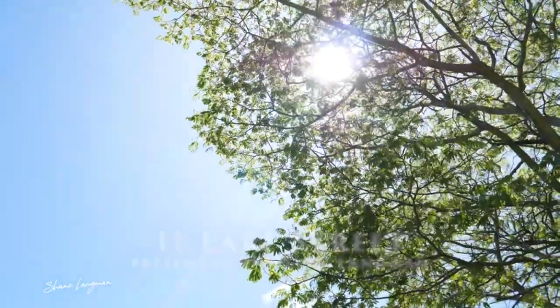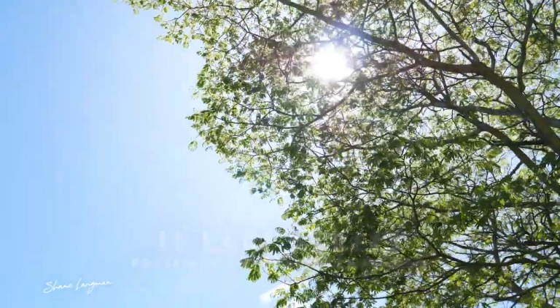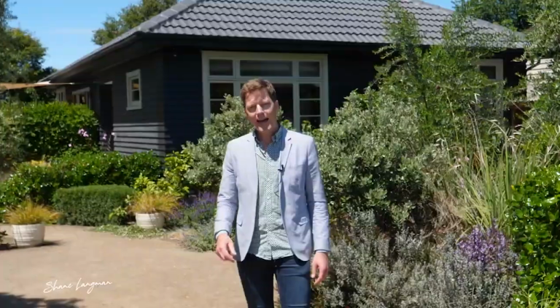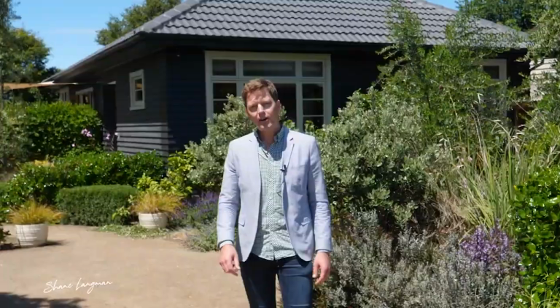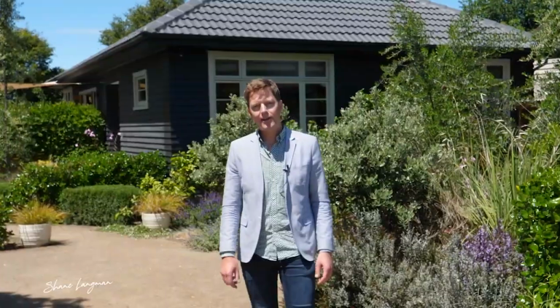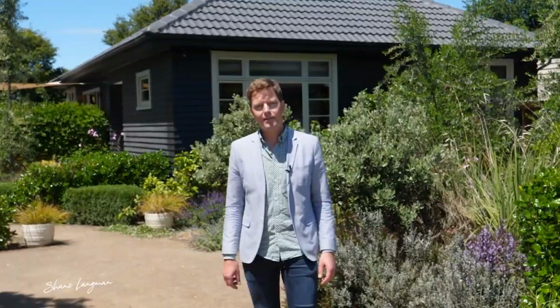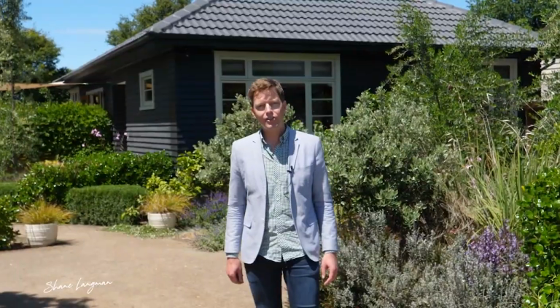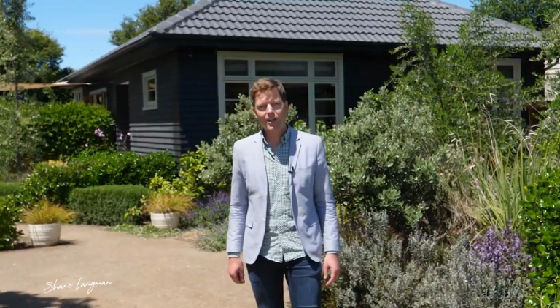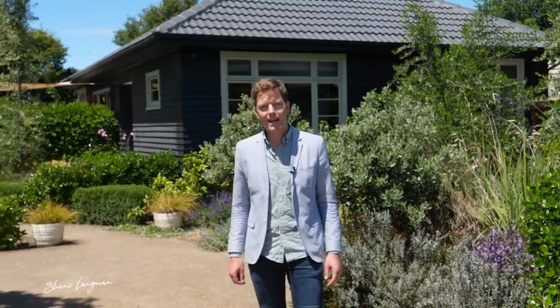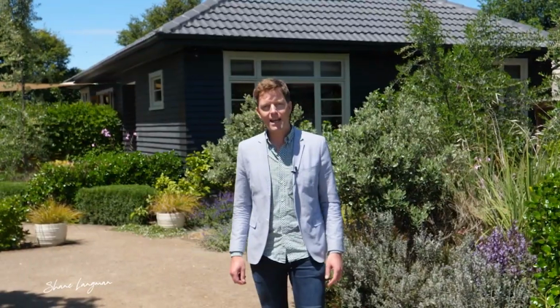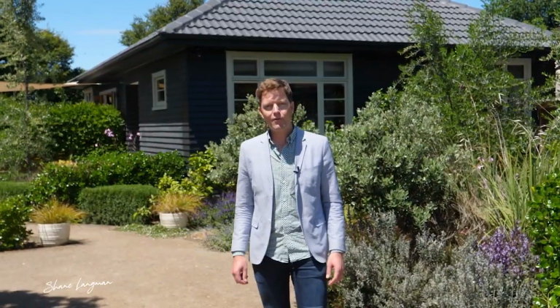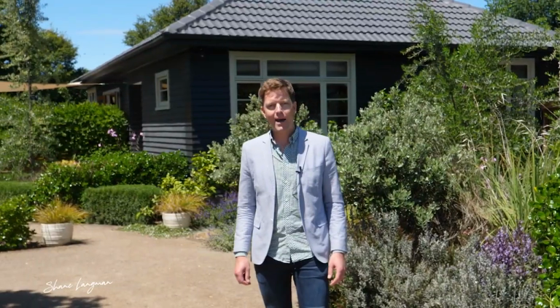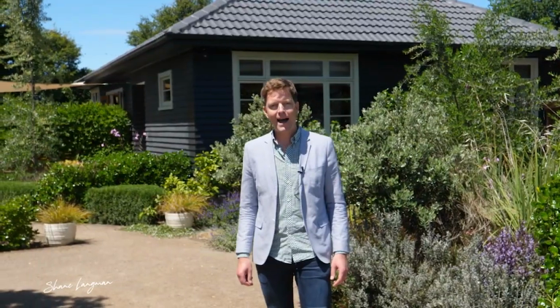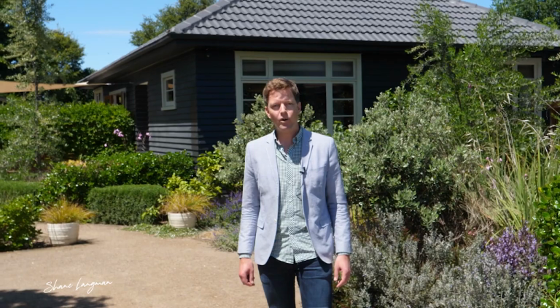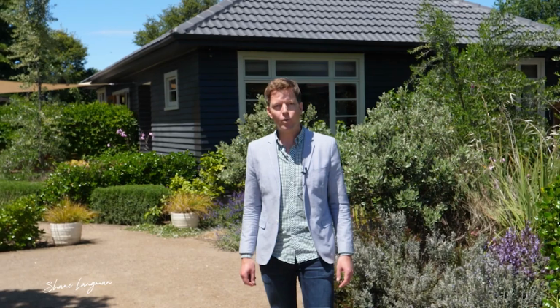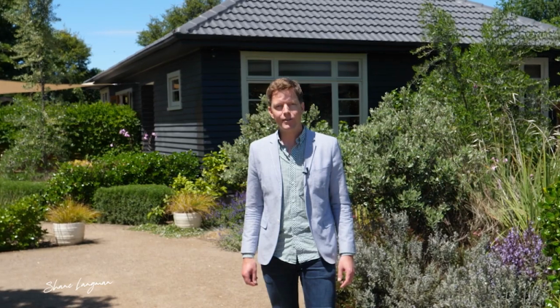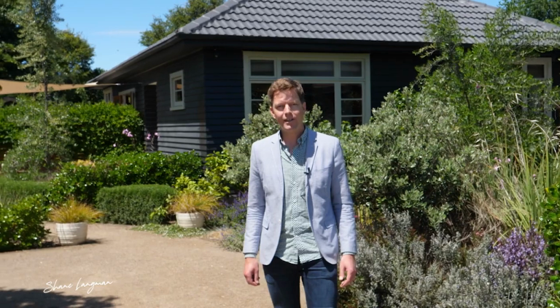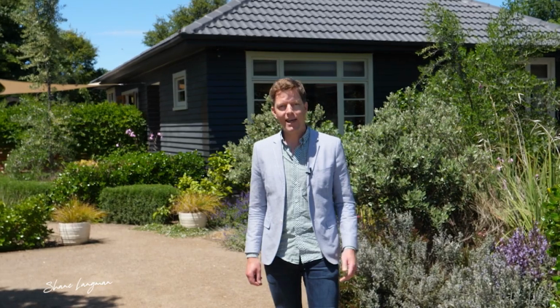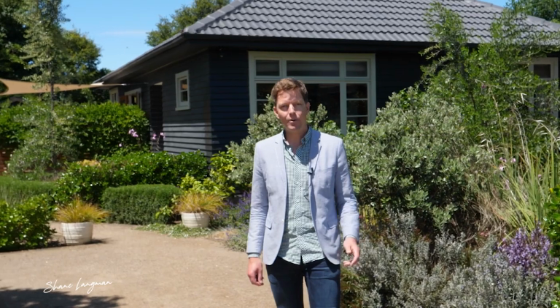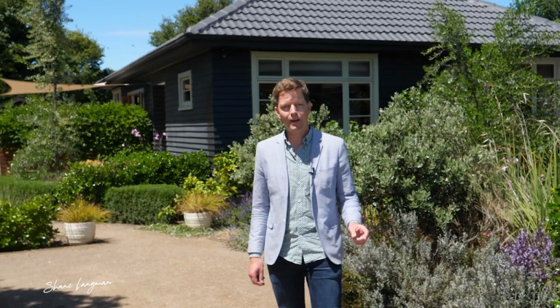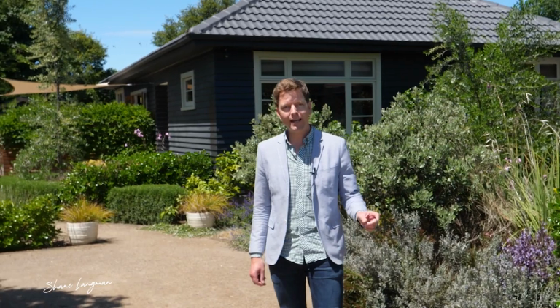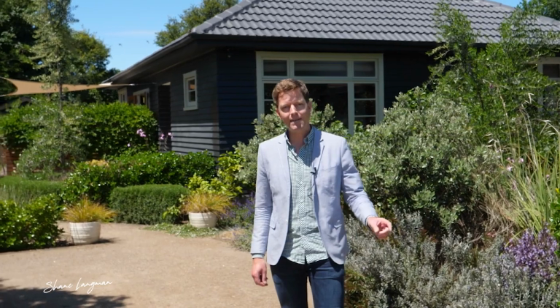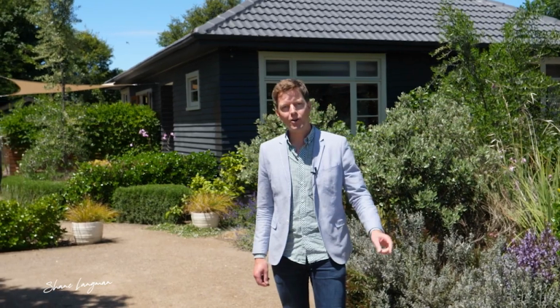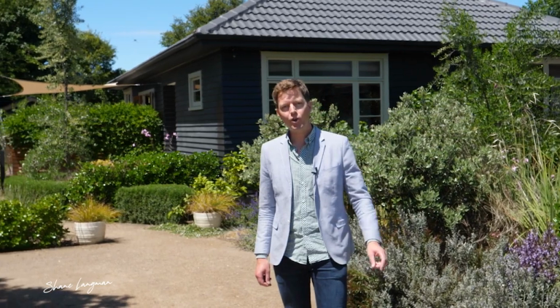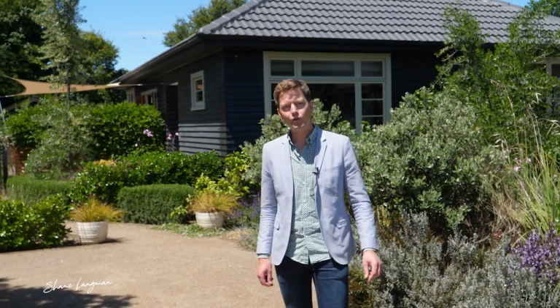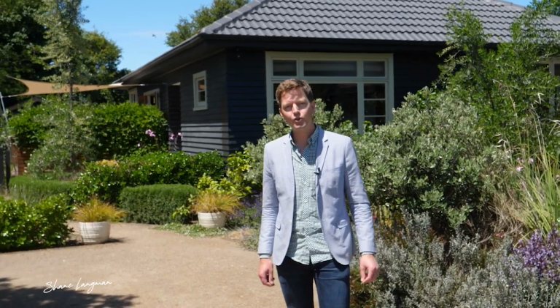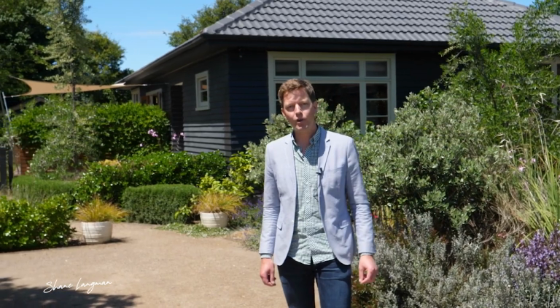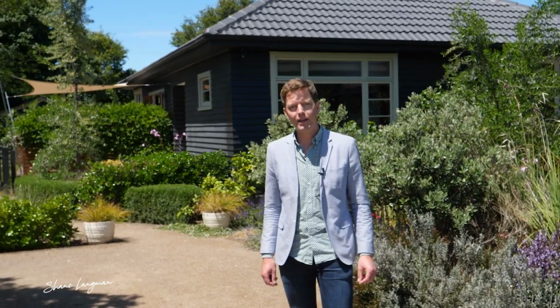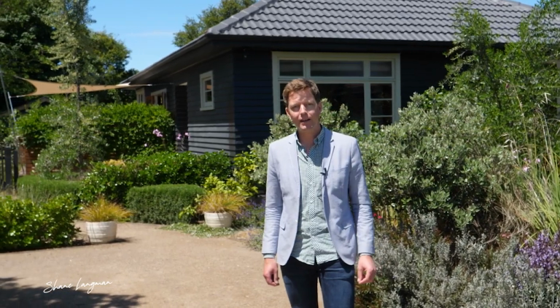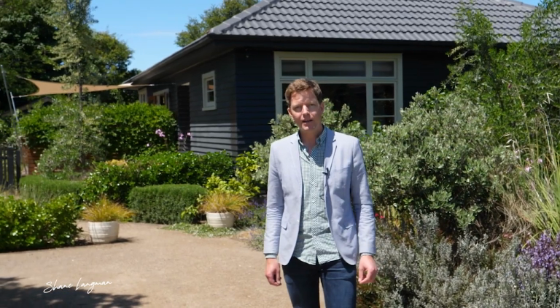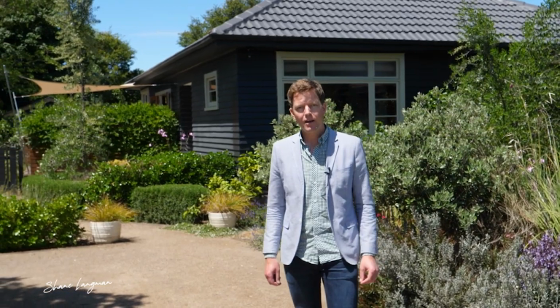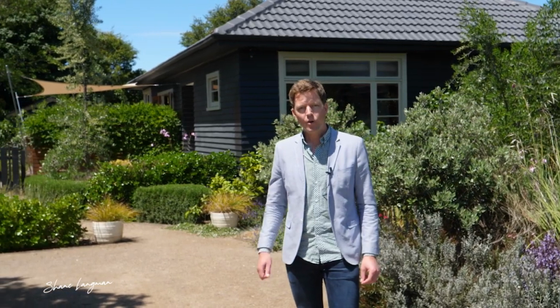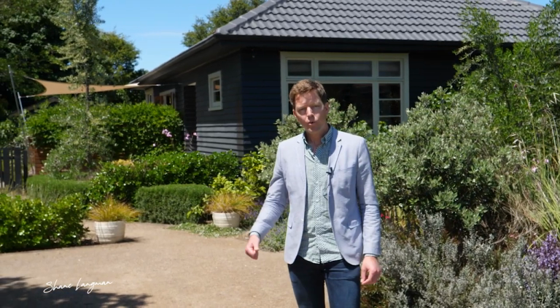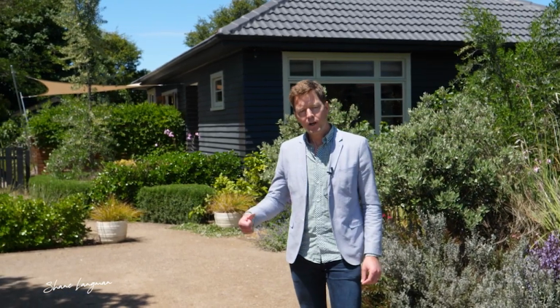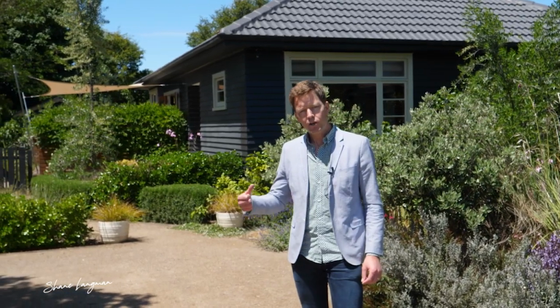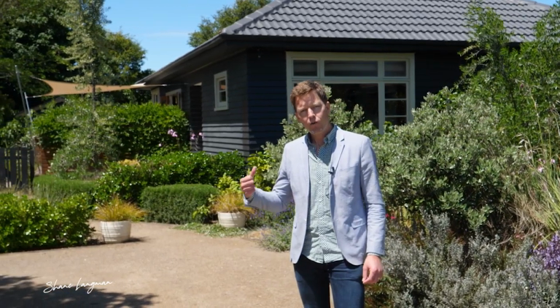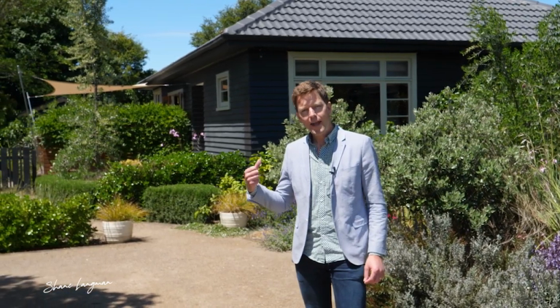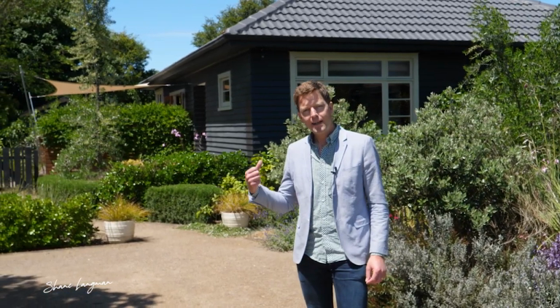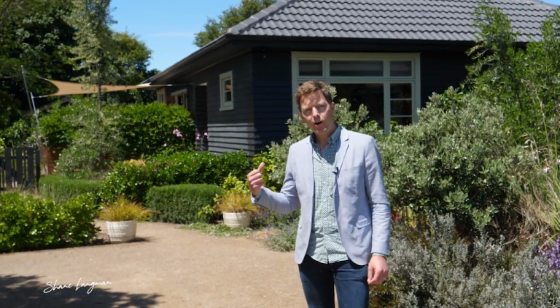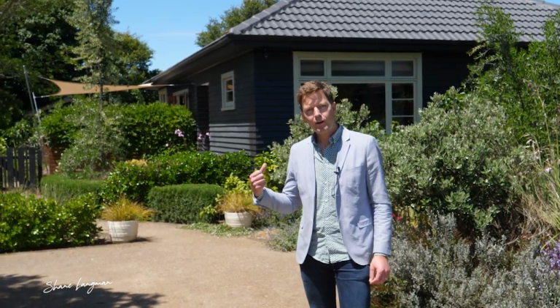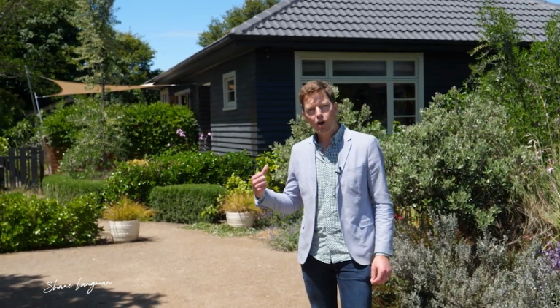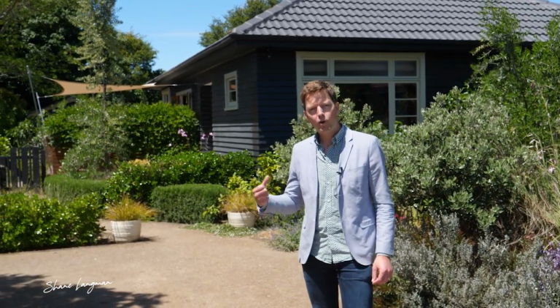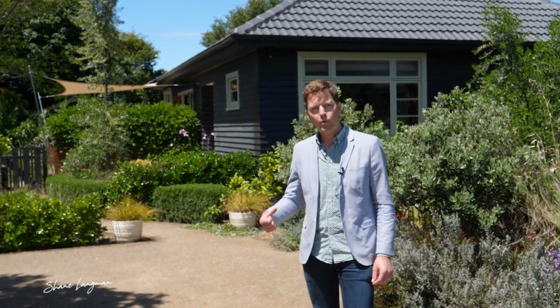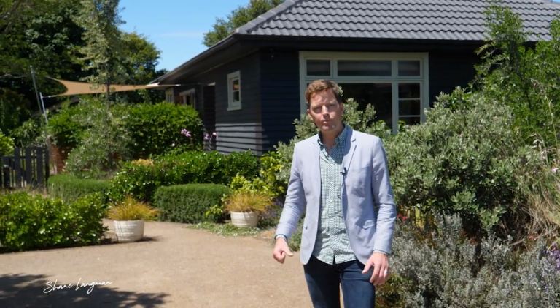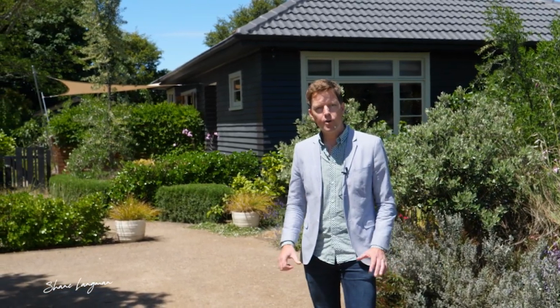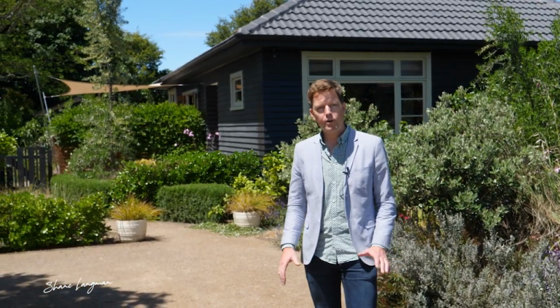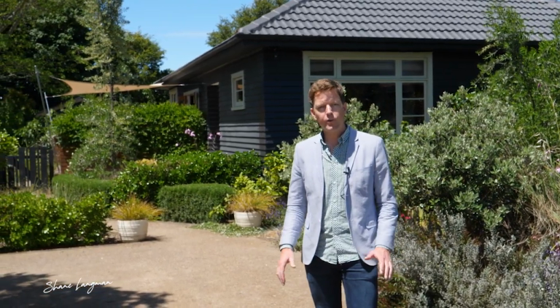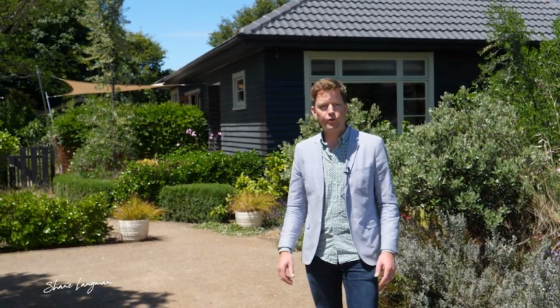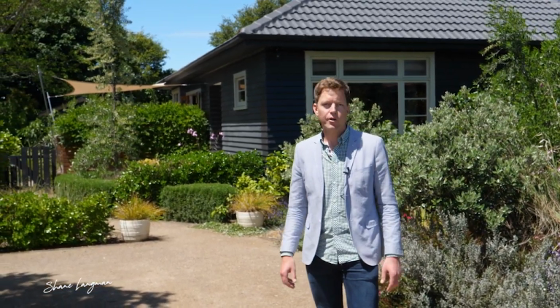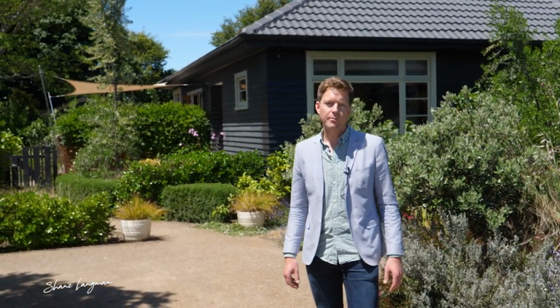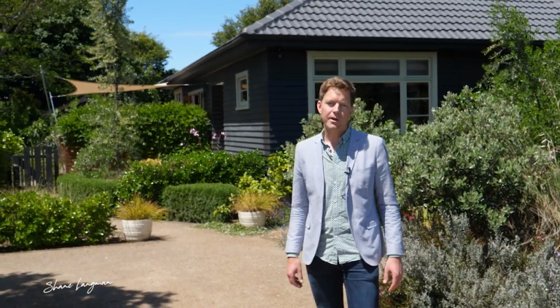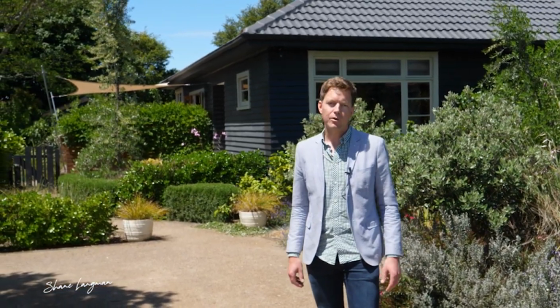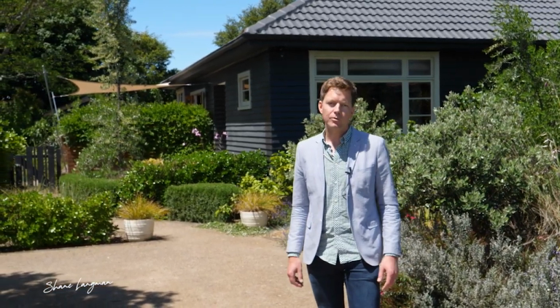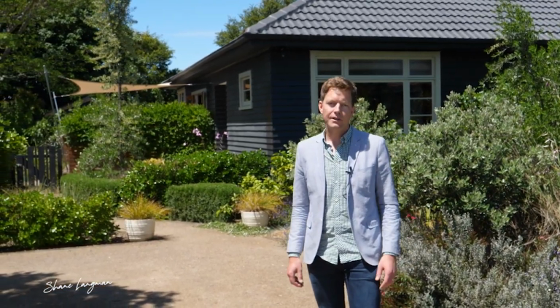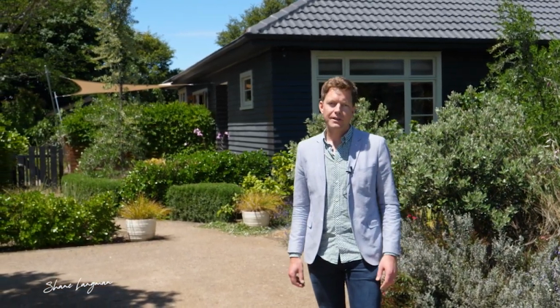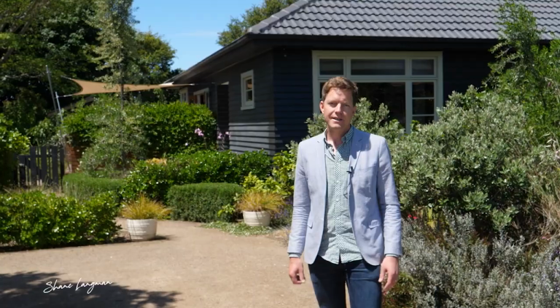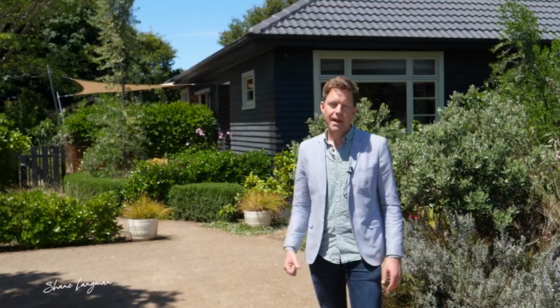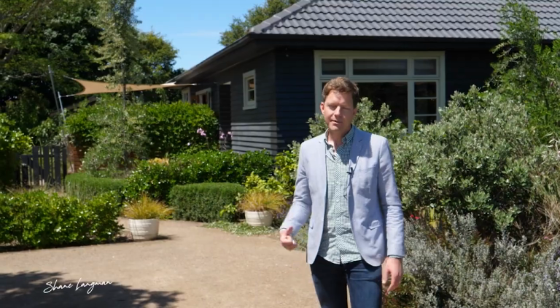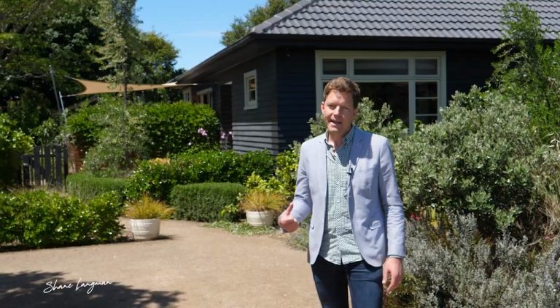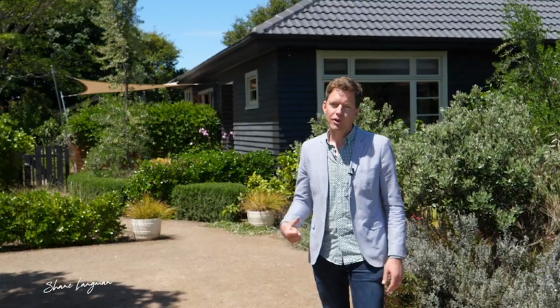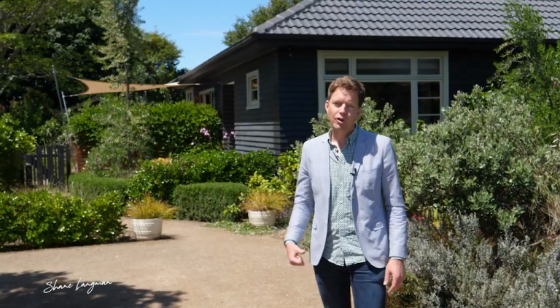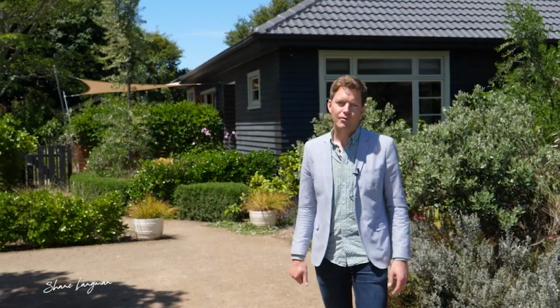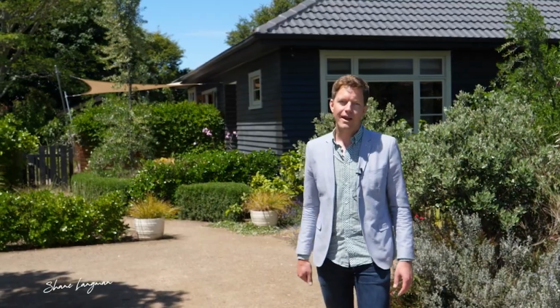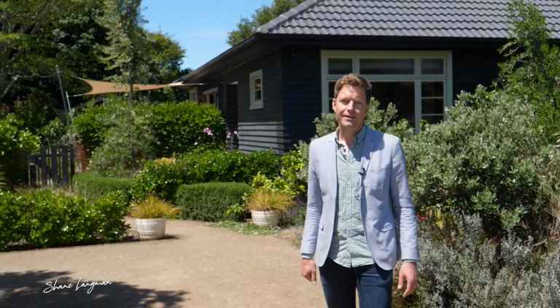Hey guys, it's Shane here from Harcourts. Today we're at 11 Earl Street — a great character home with beautiful street appeal. Come and take a look around.